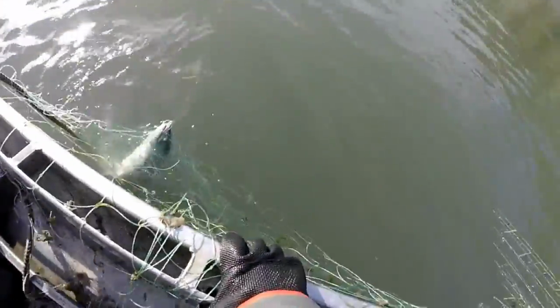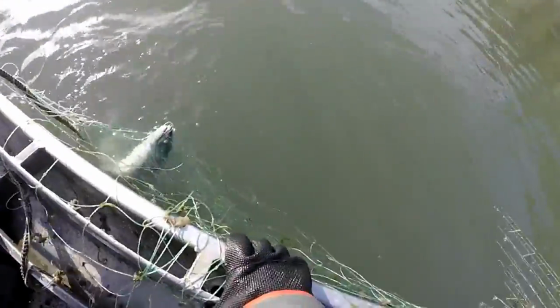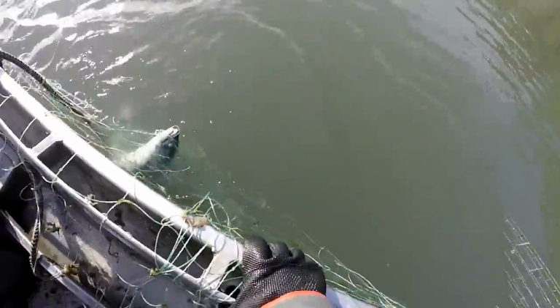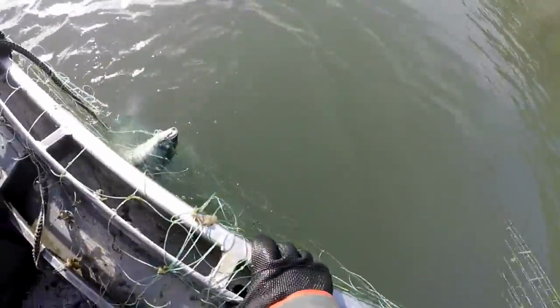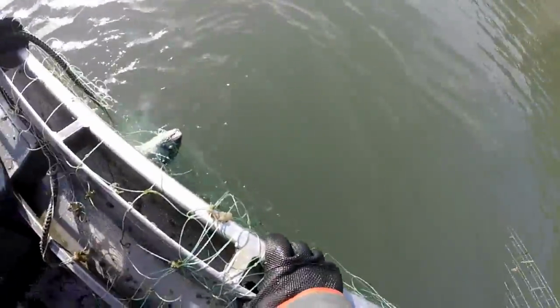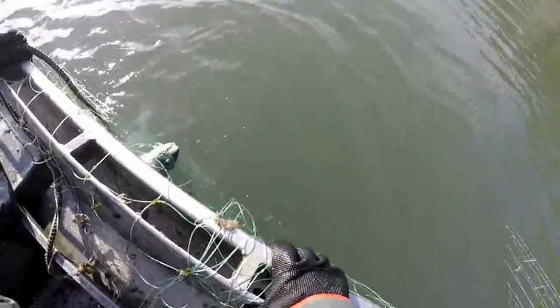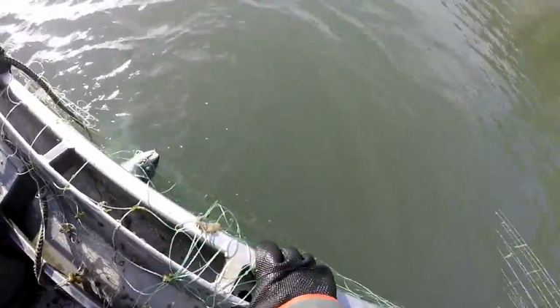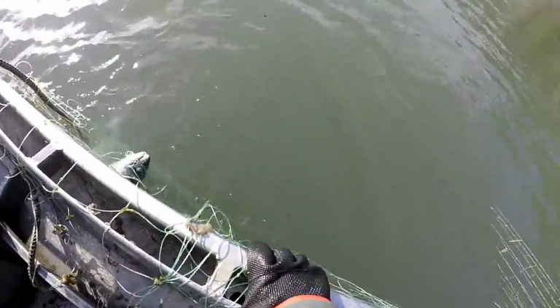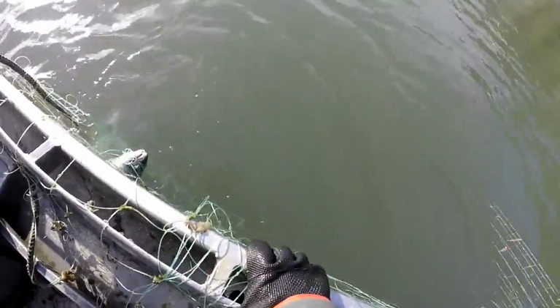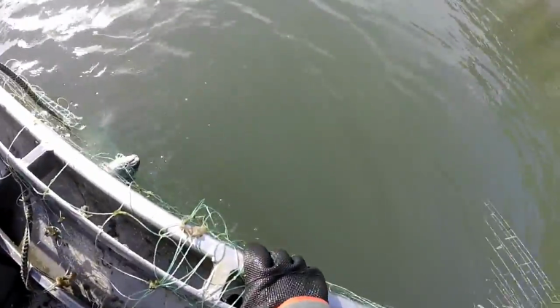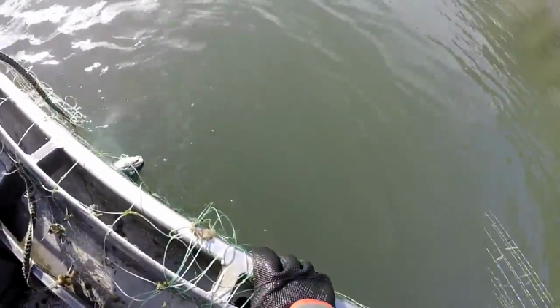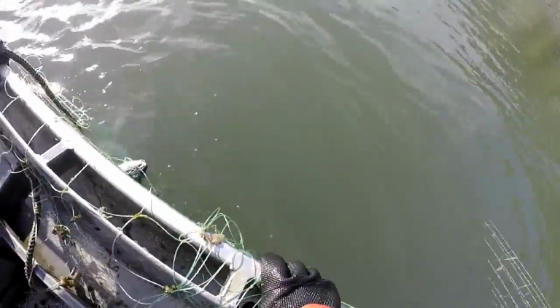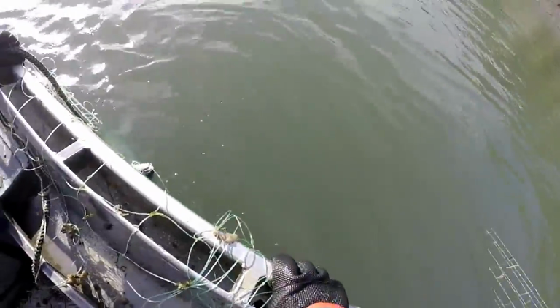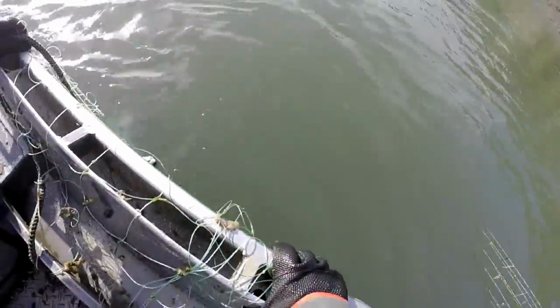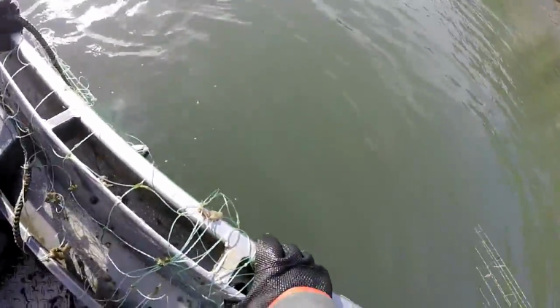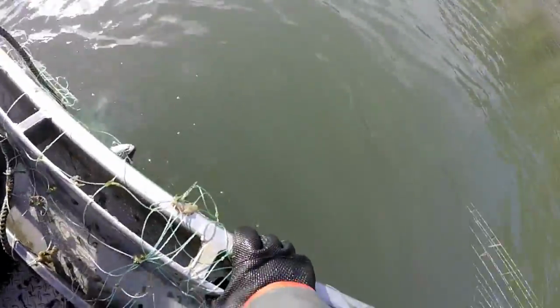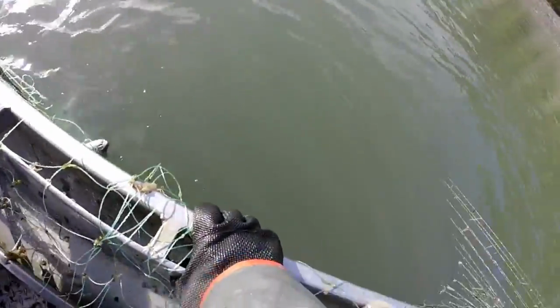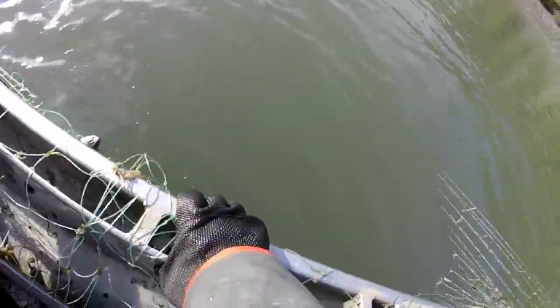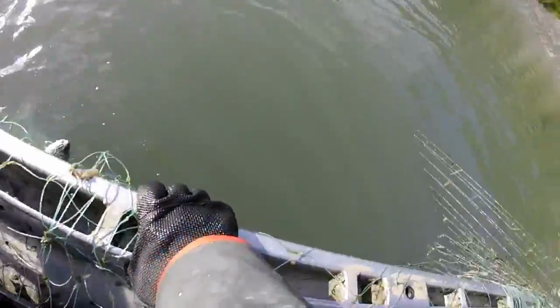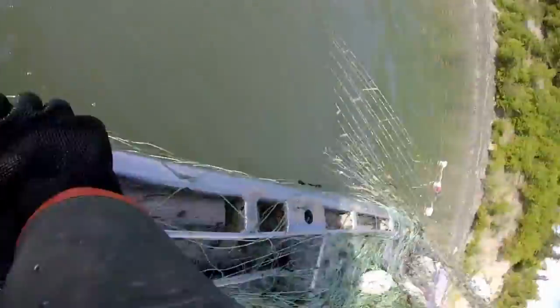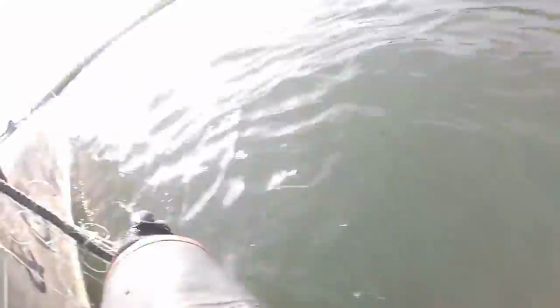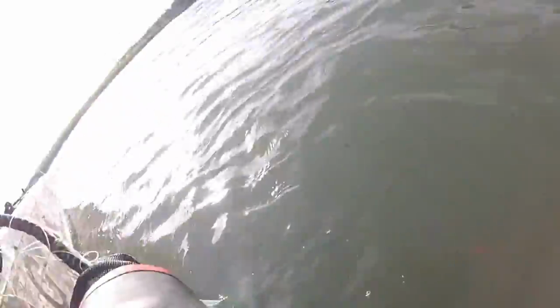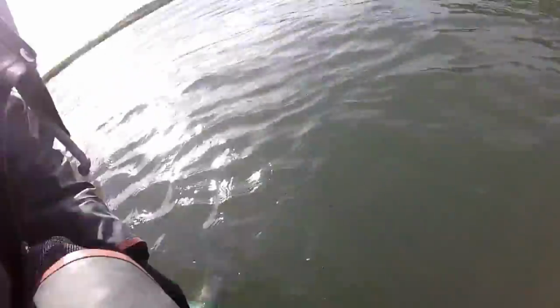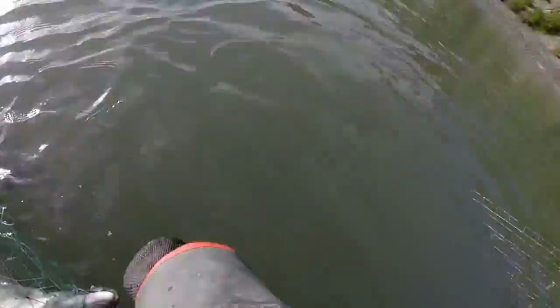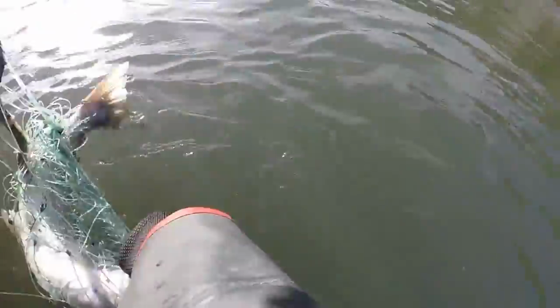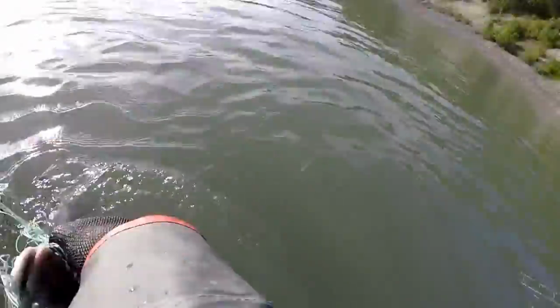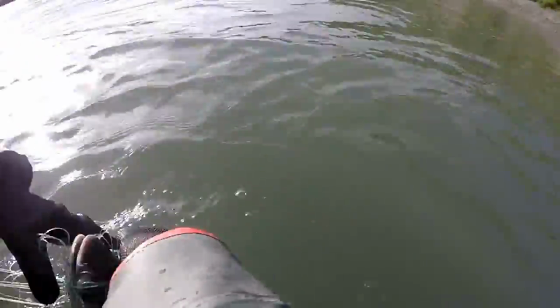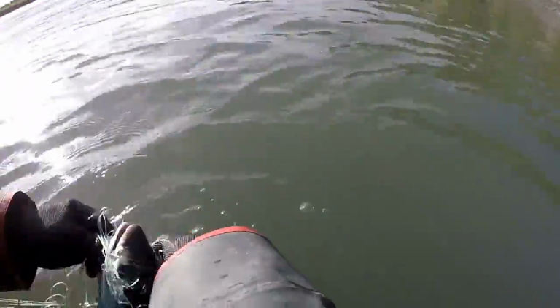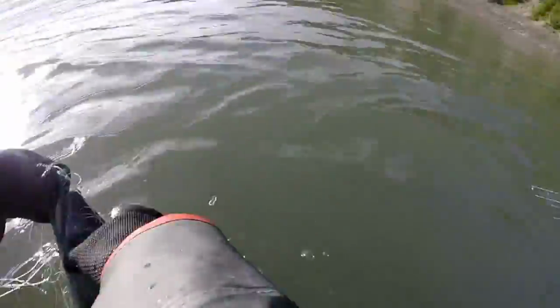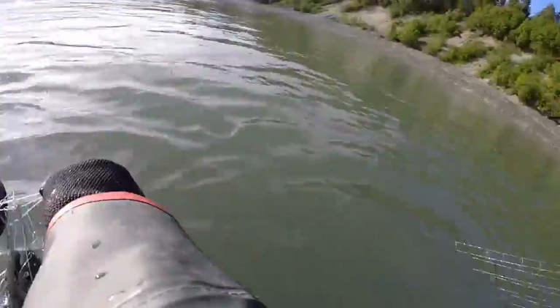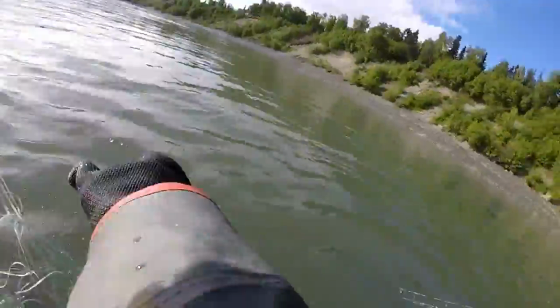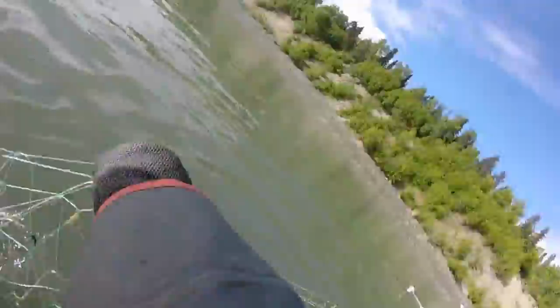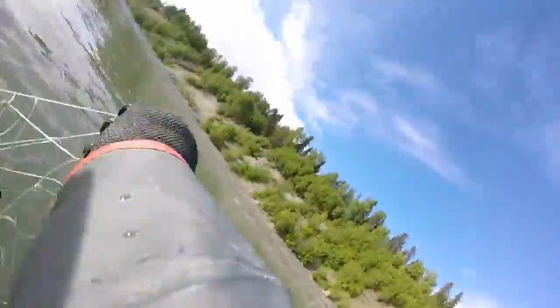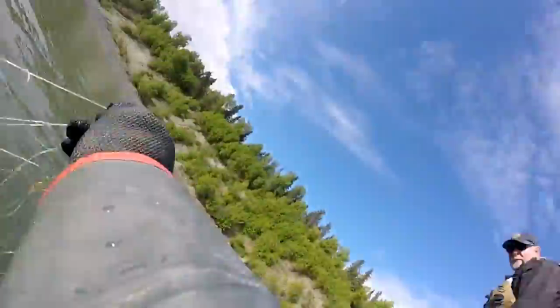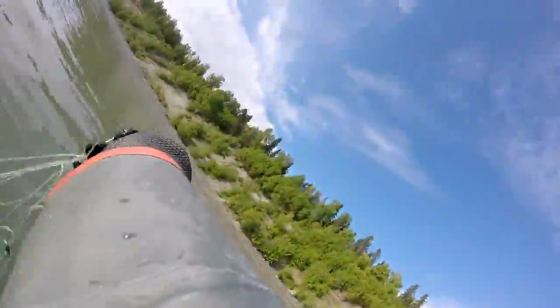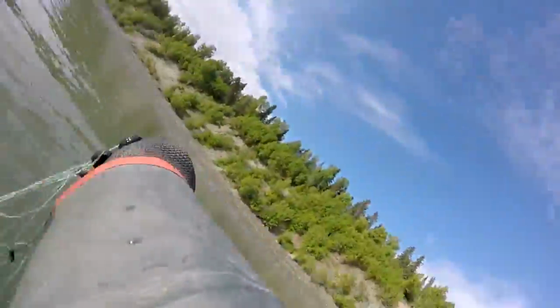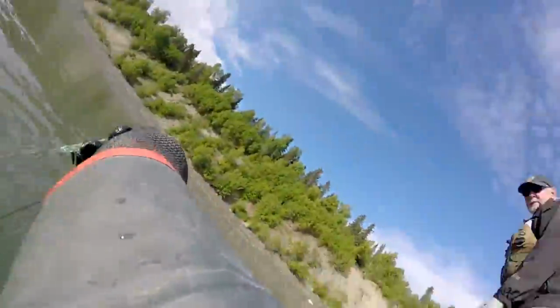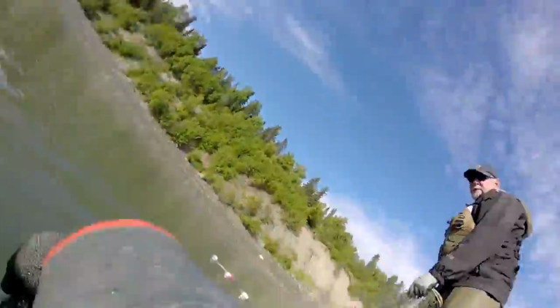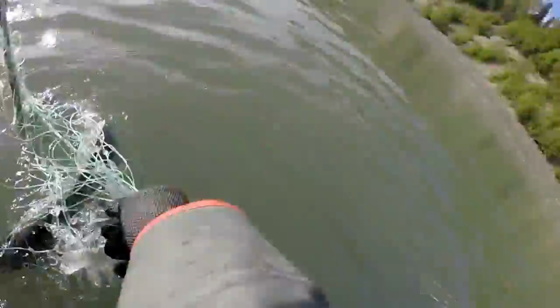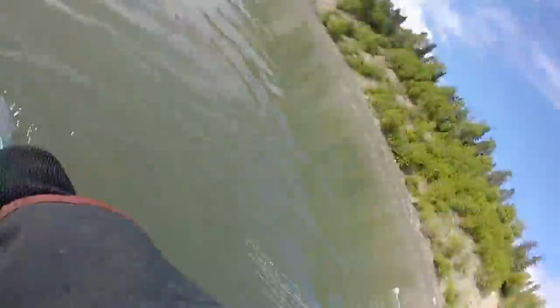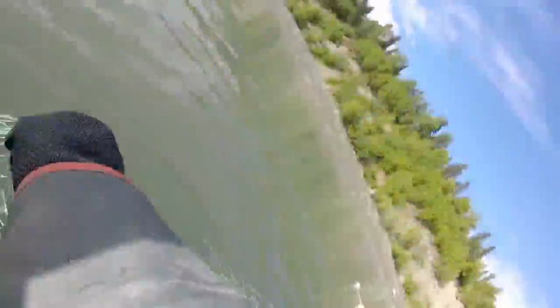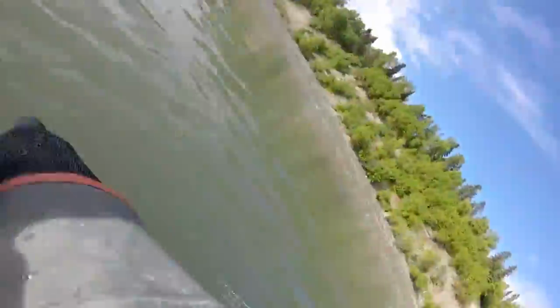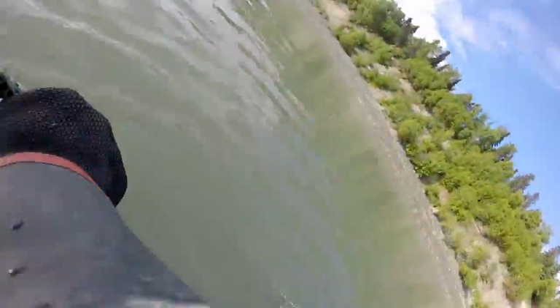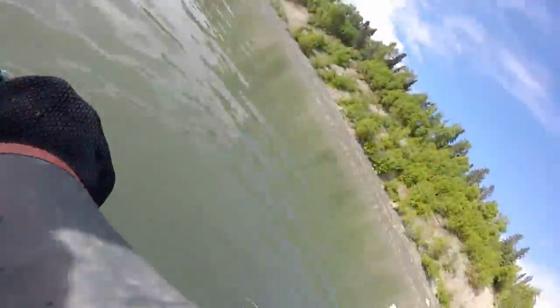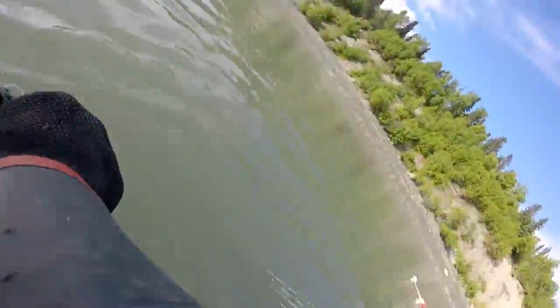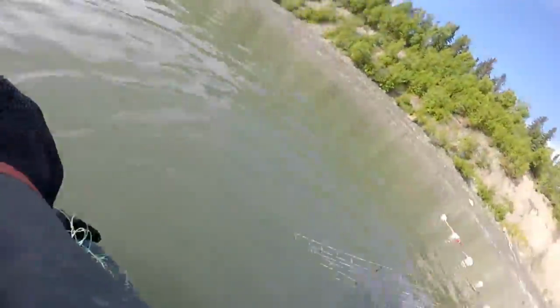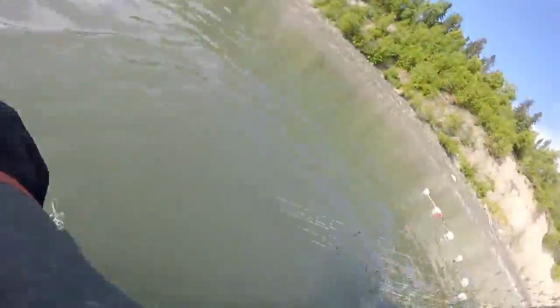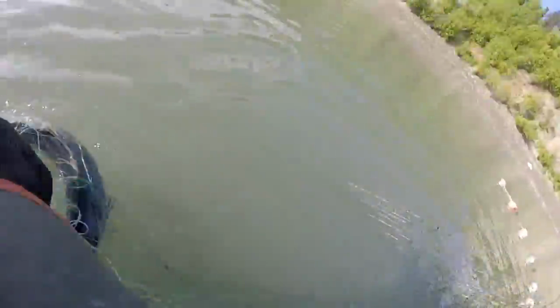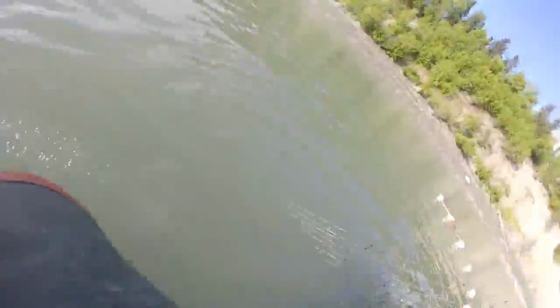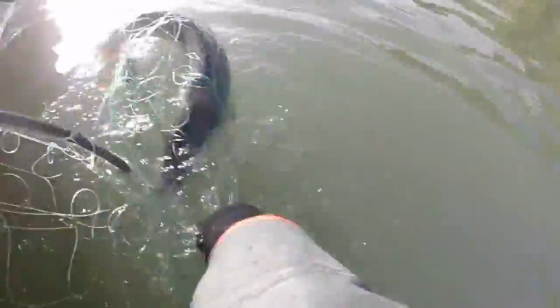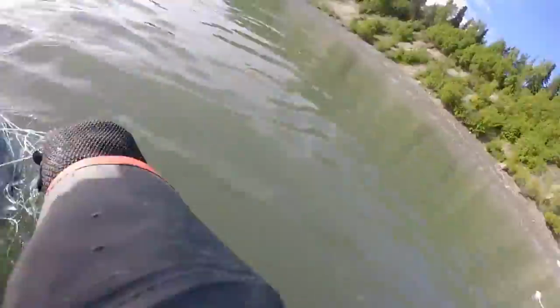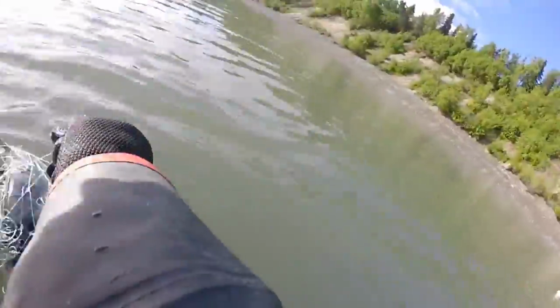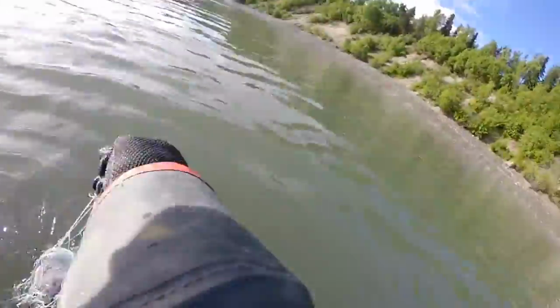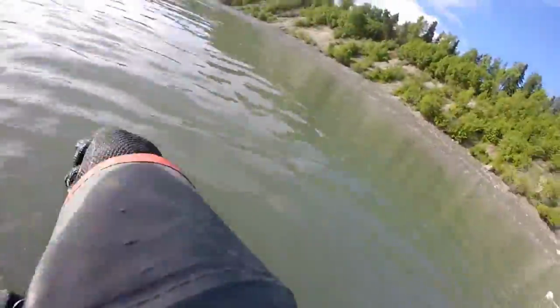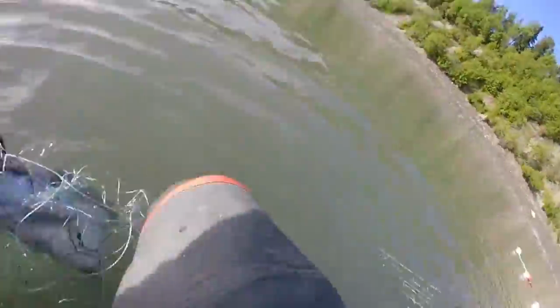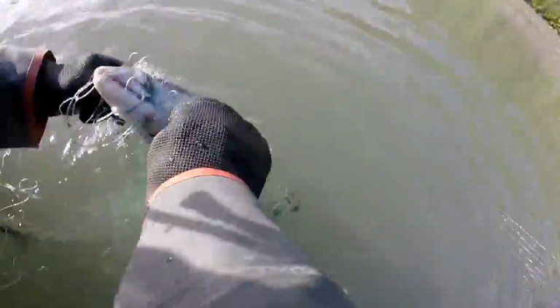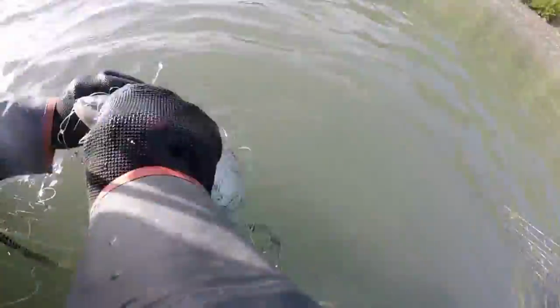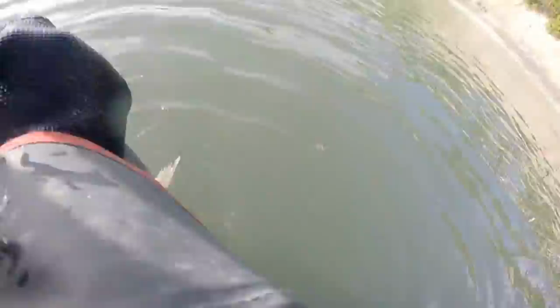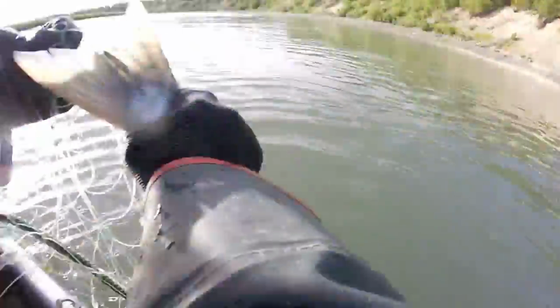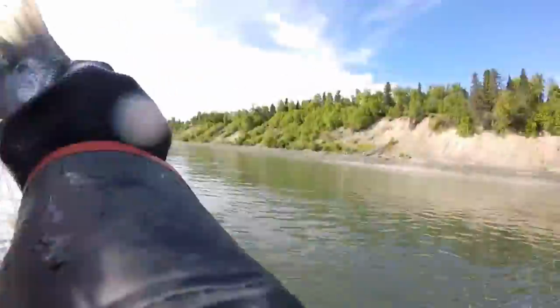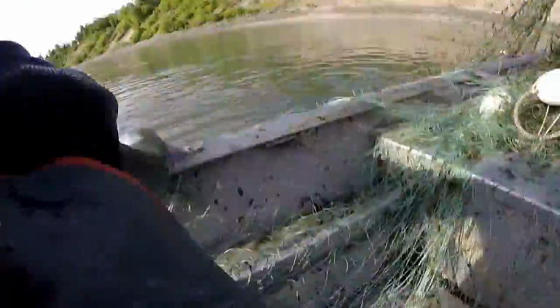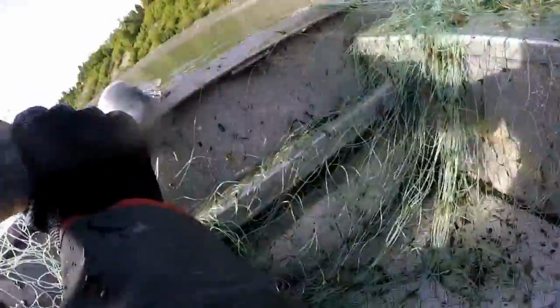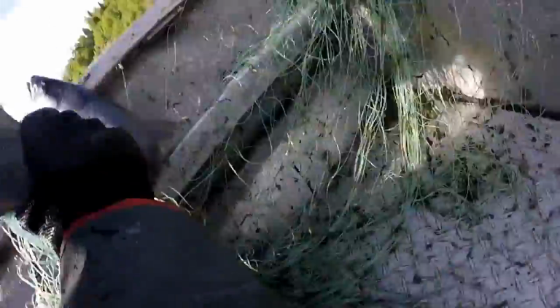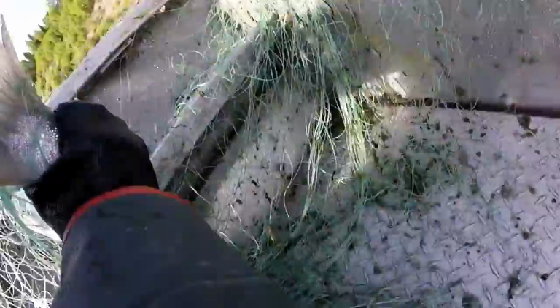Sometimes a fish can get very stuck in the net. It takes a bit of work to get them out — a bit like solving a puzzle sometimes.